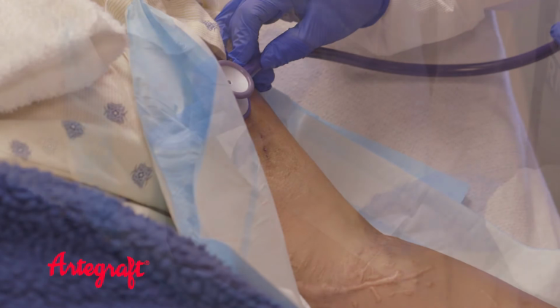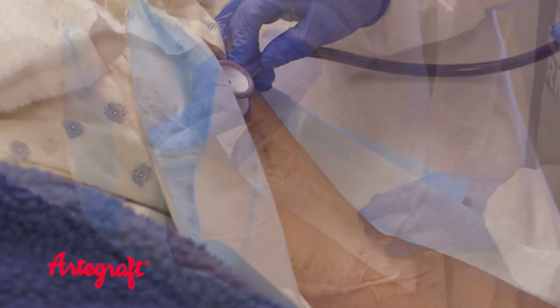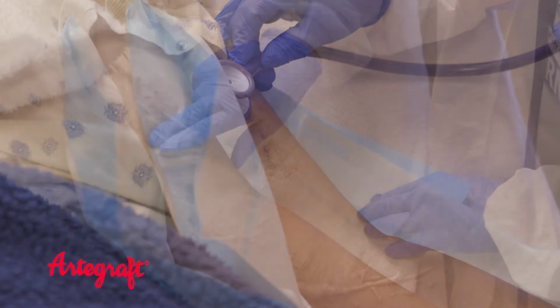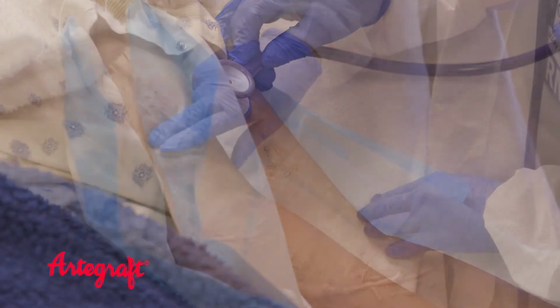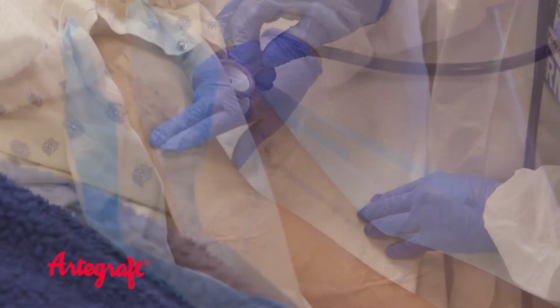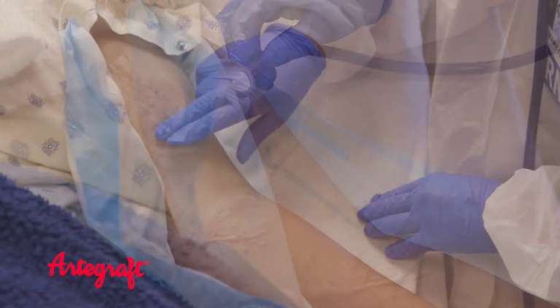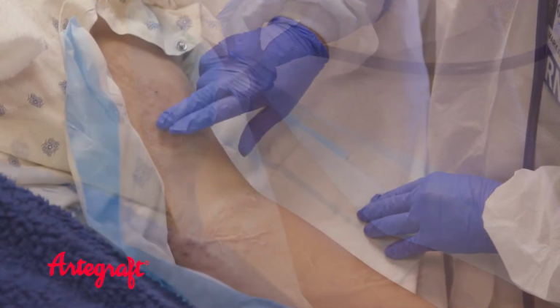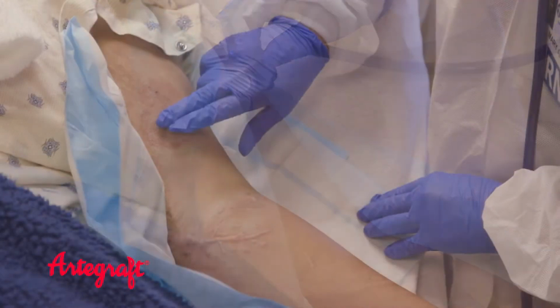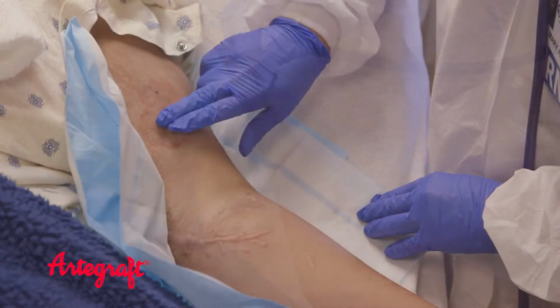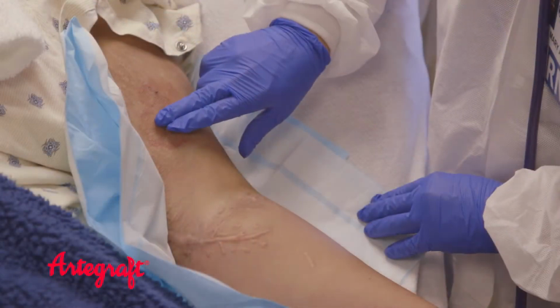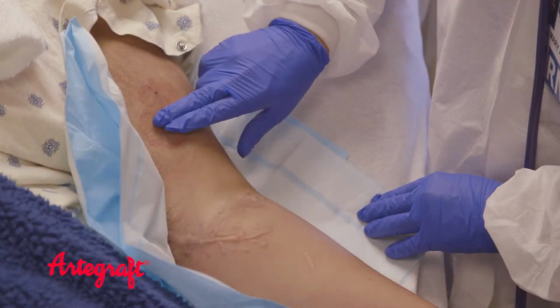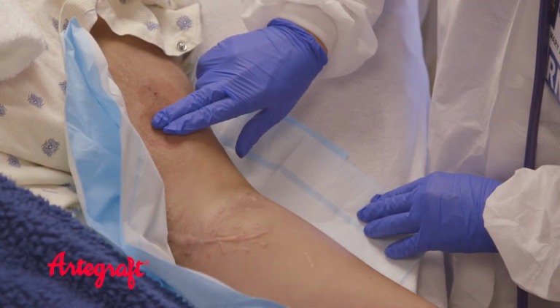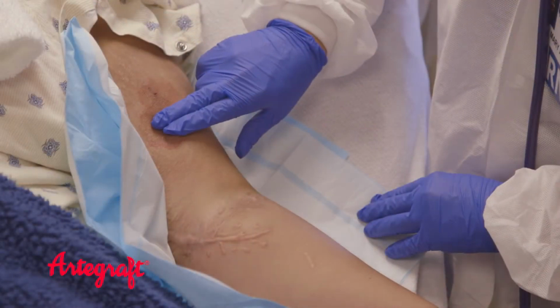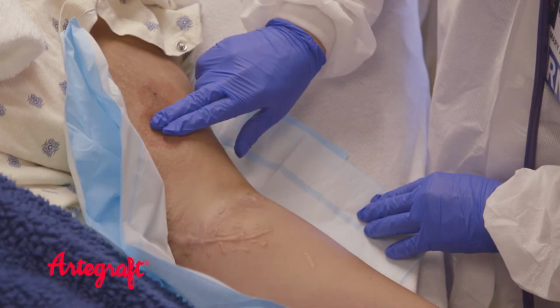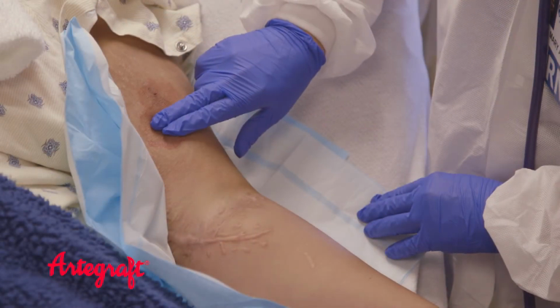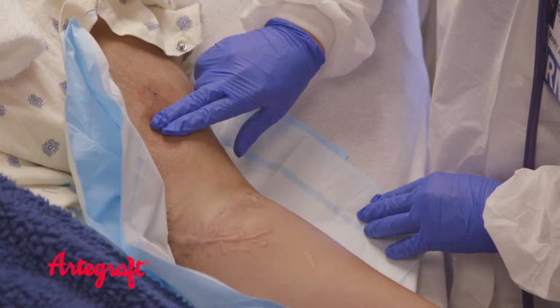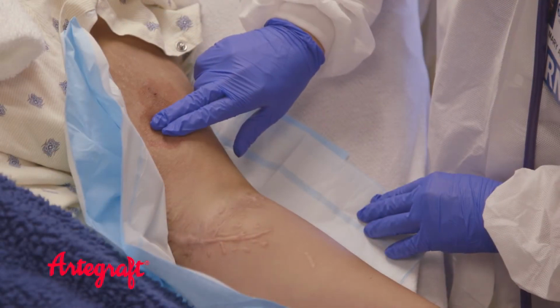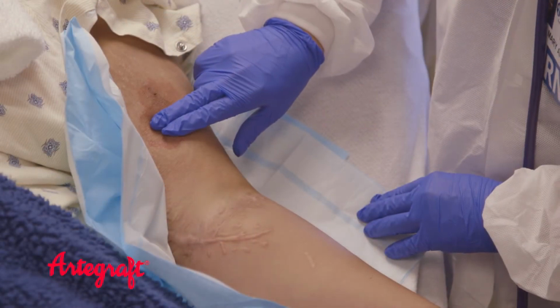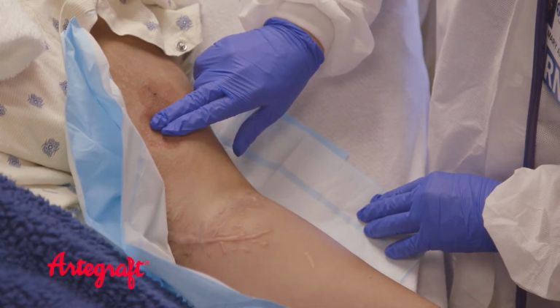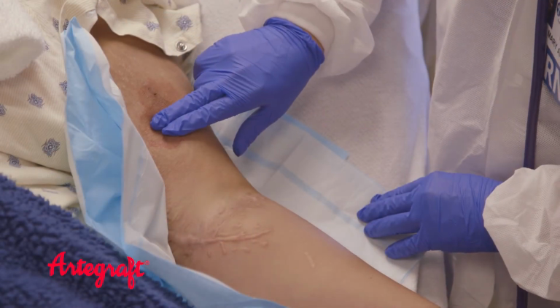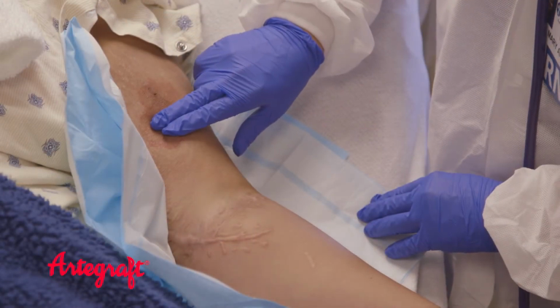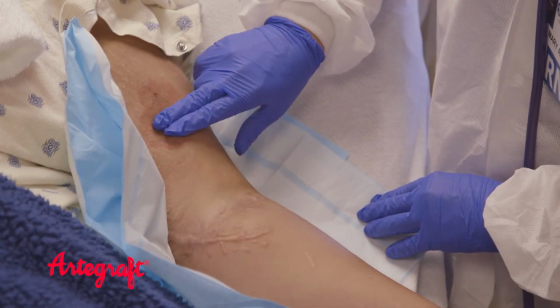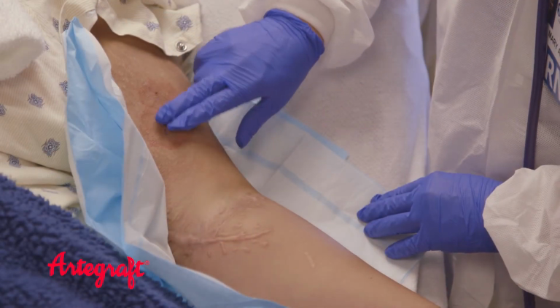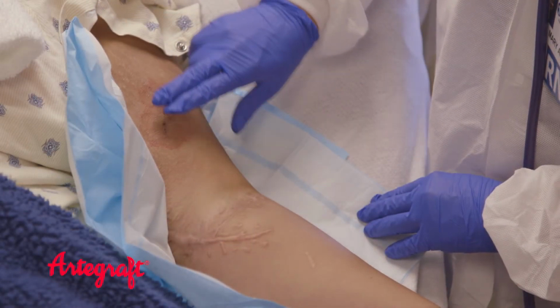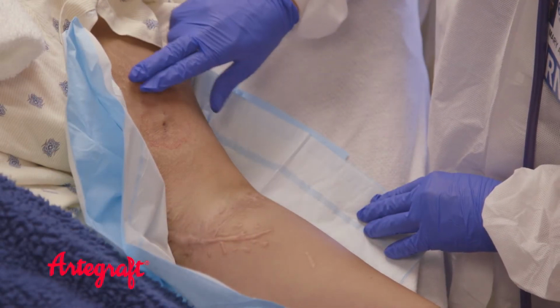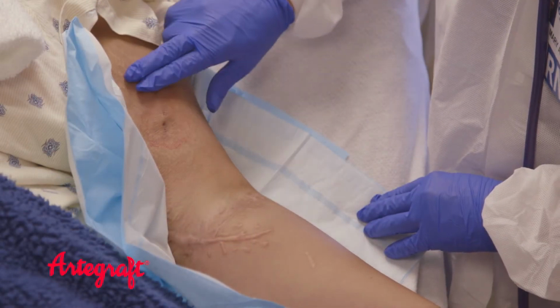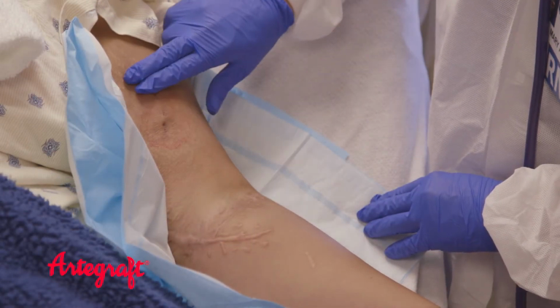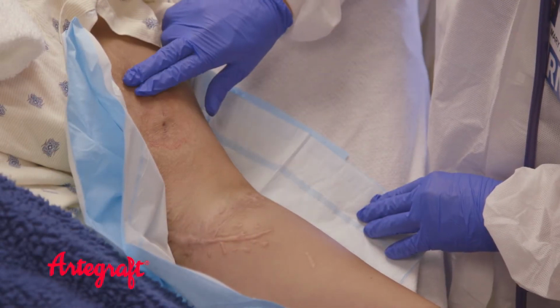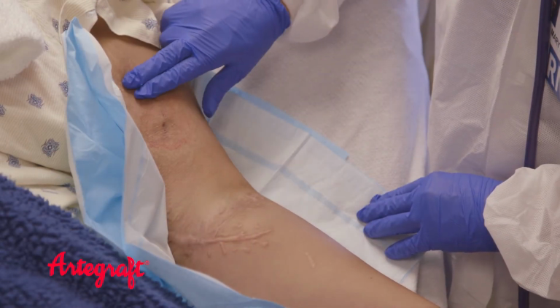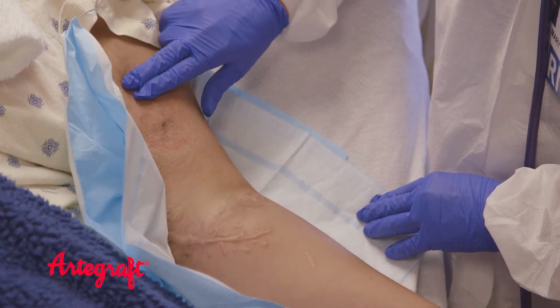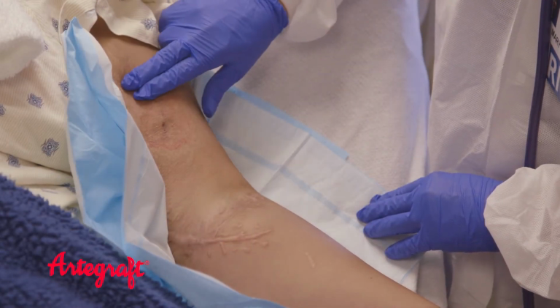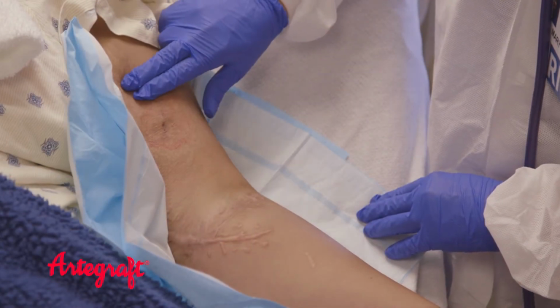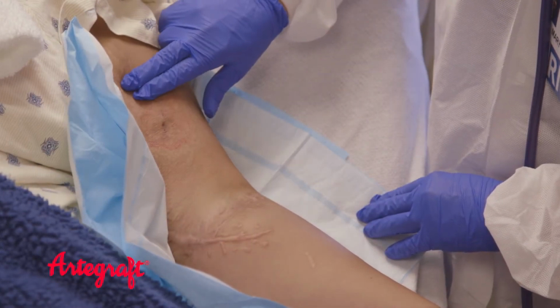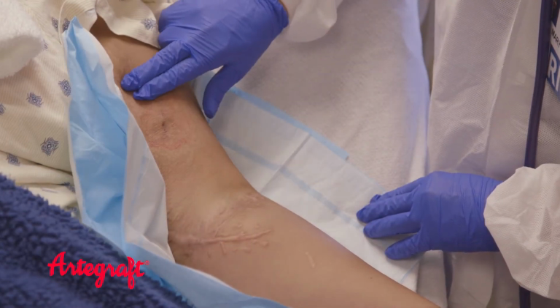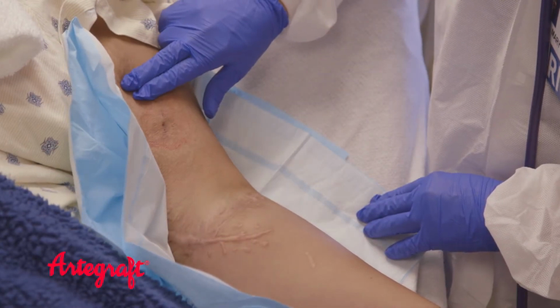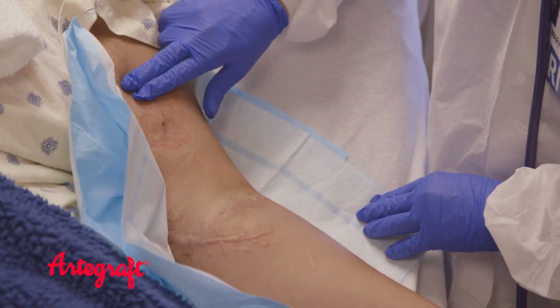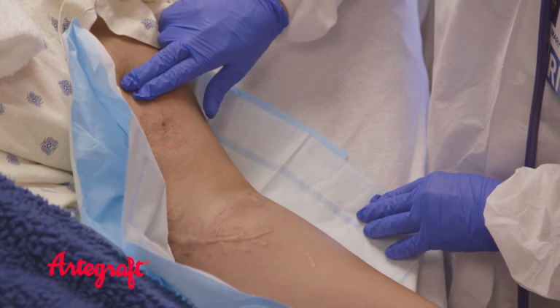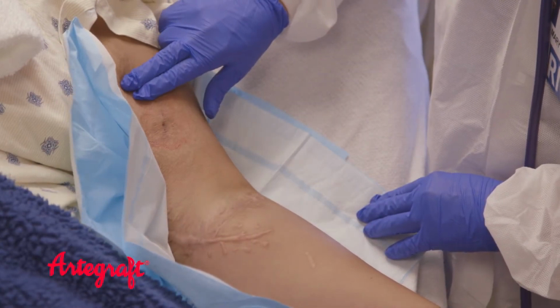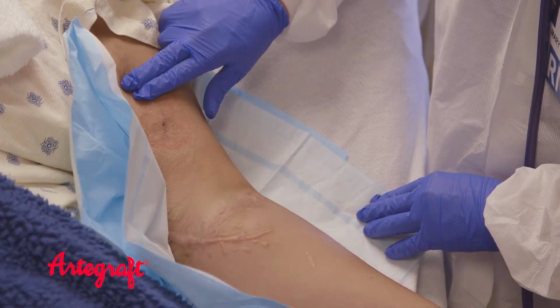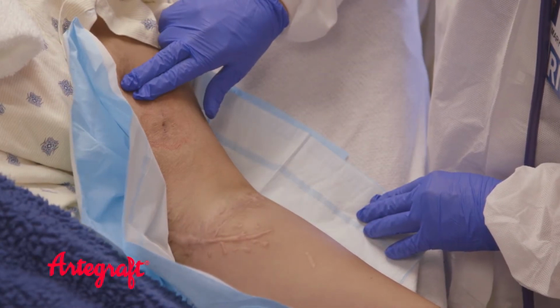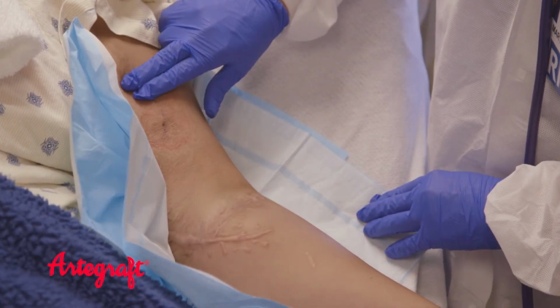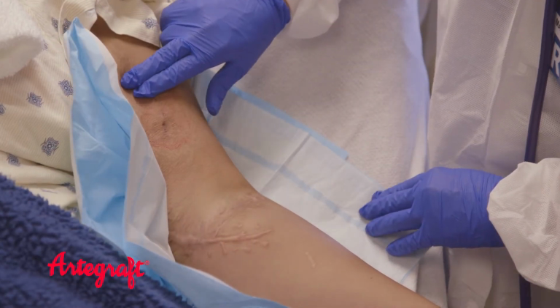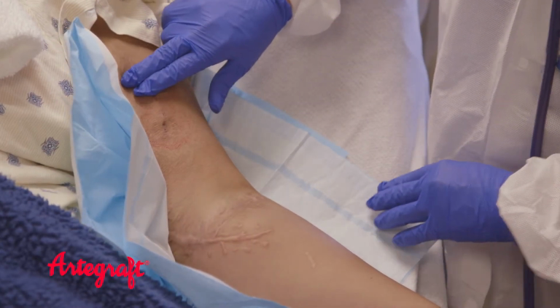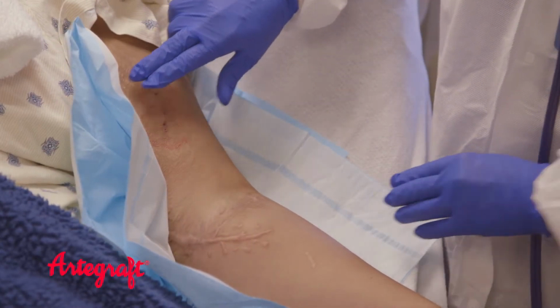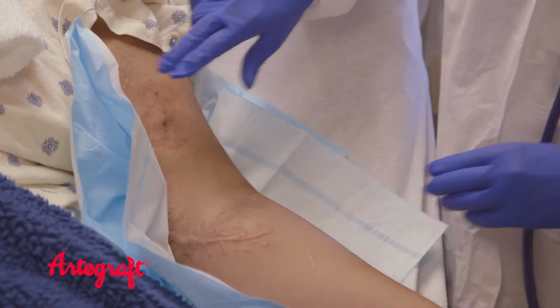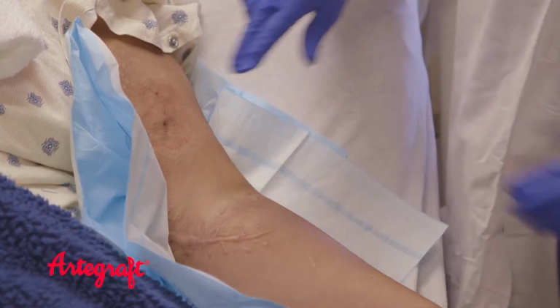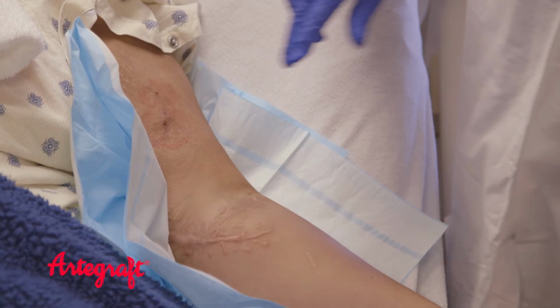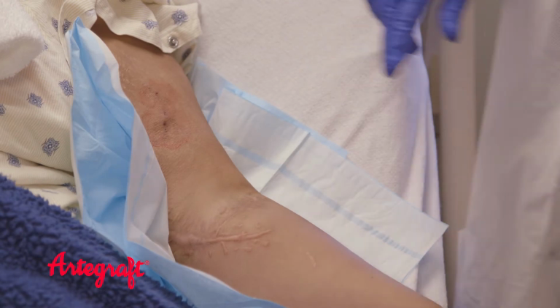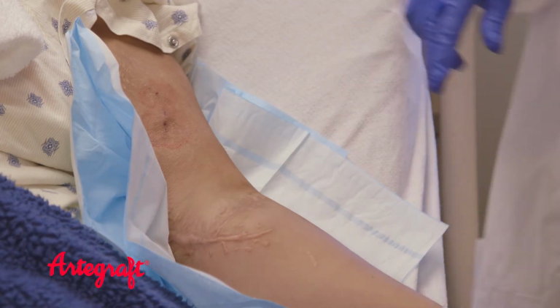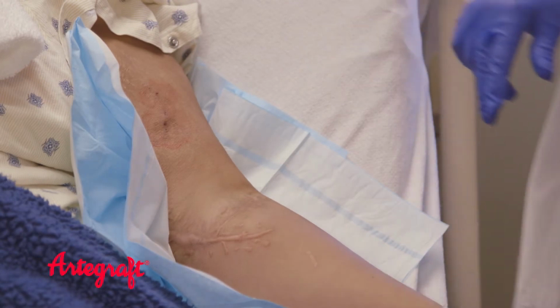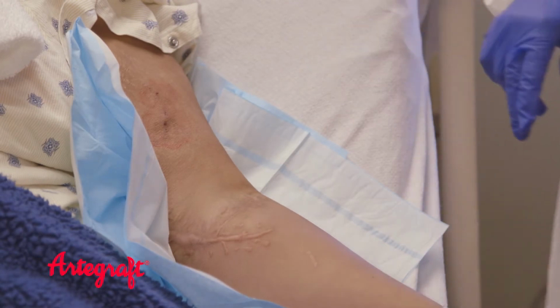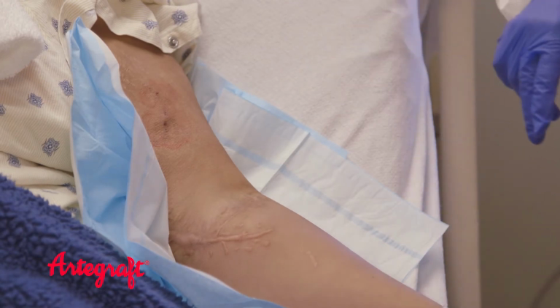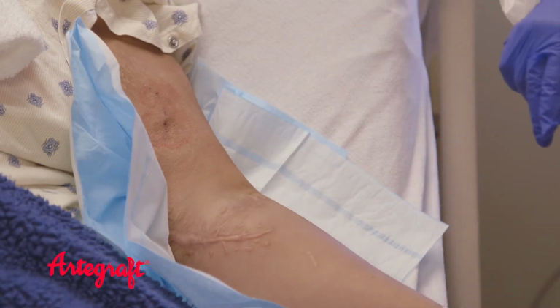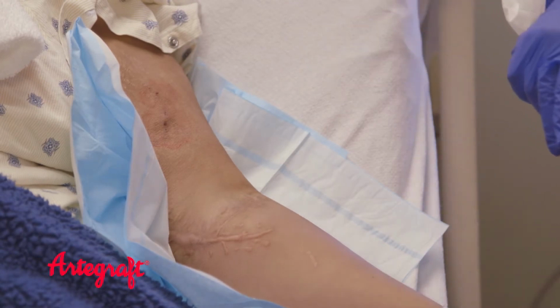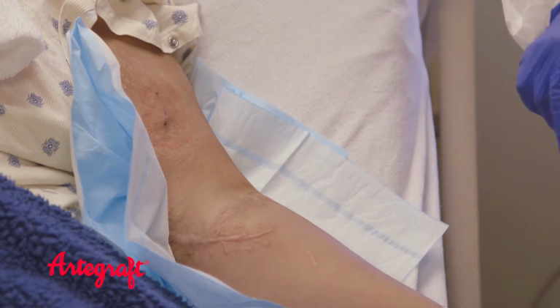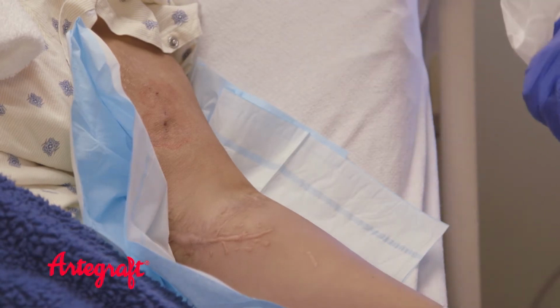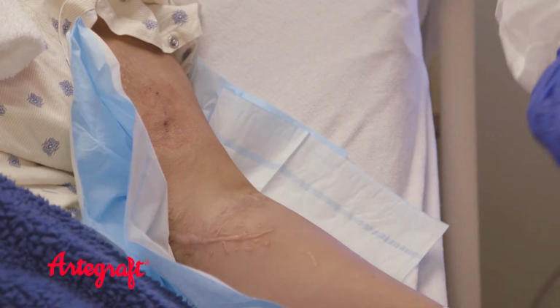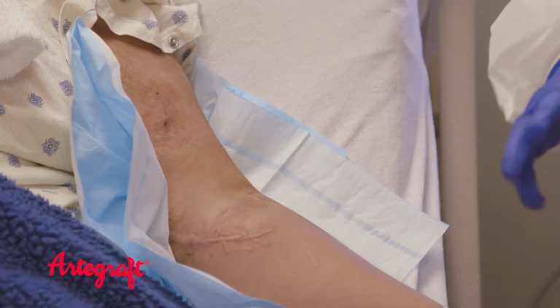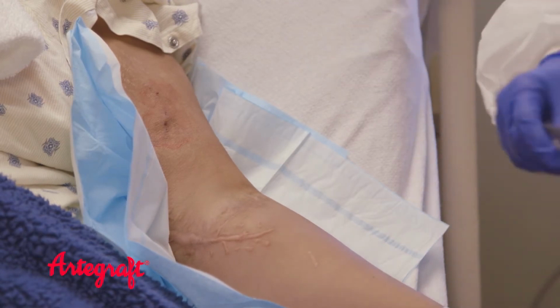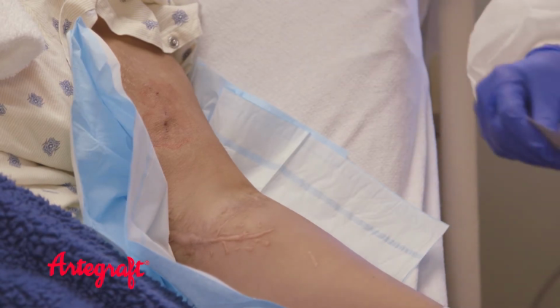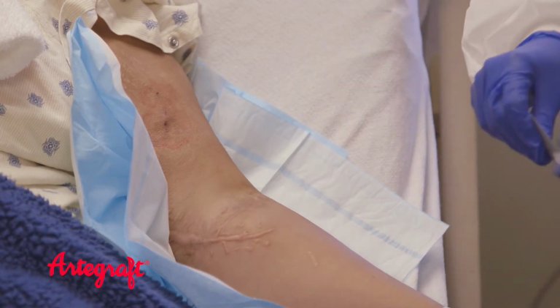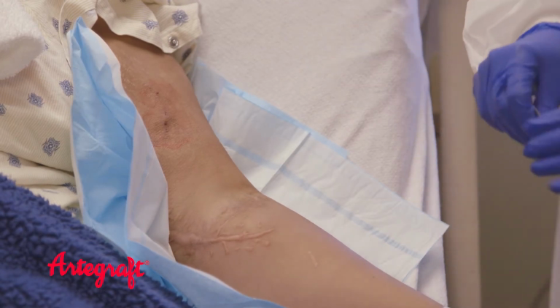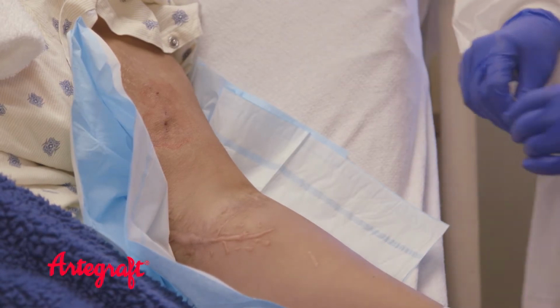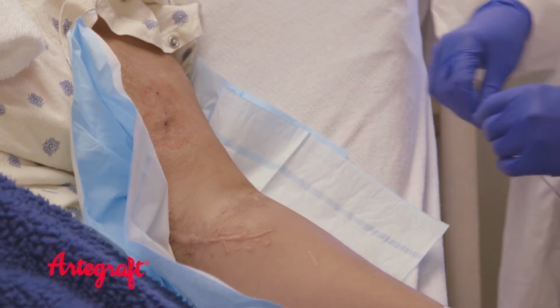Lastly, you feel for a normal purring and vibration — this is called the thrill. It would be abnormal to have no sensation or pulsation.